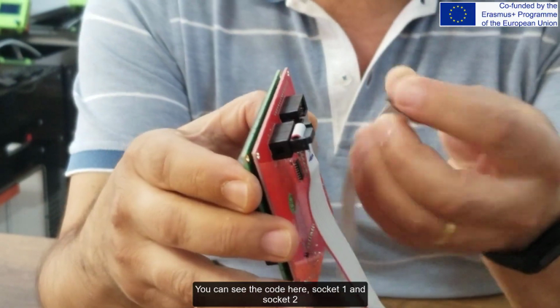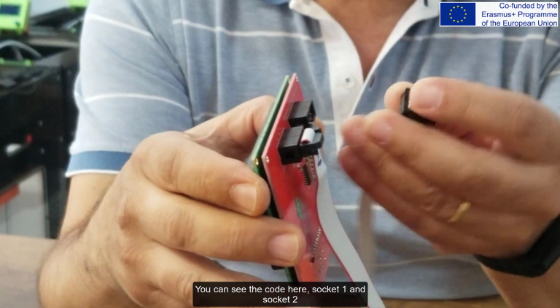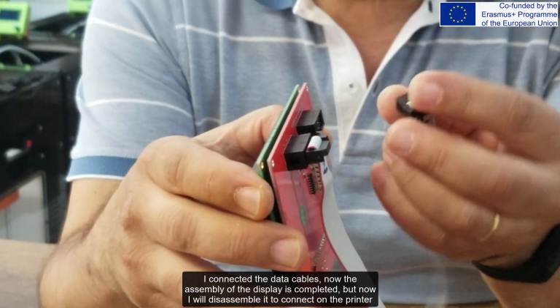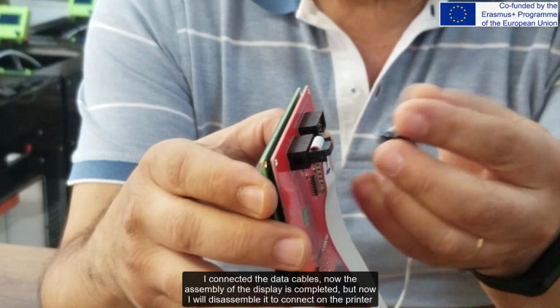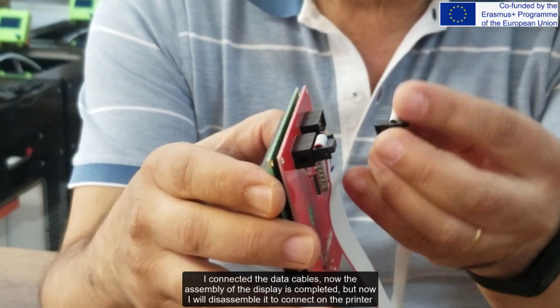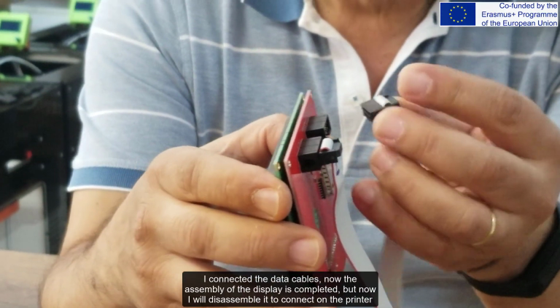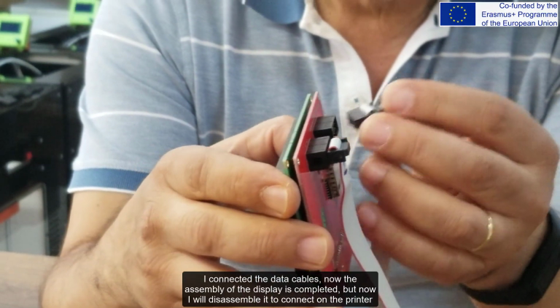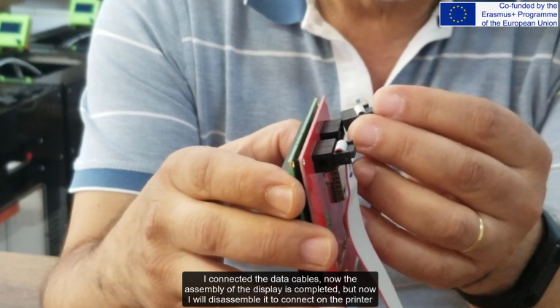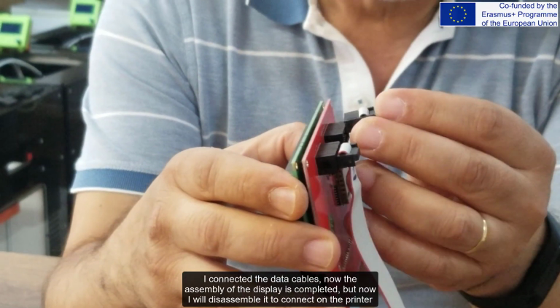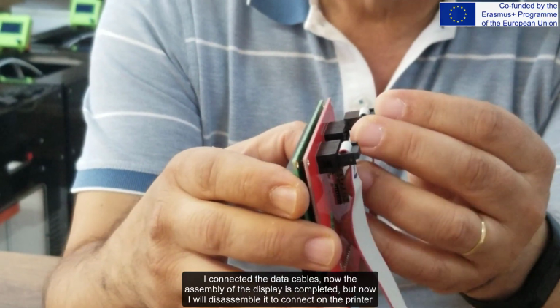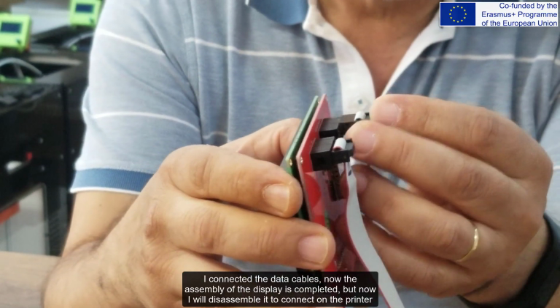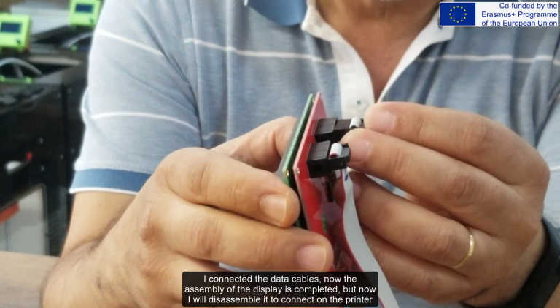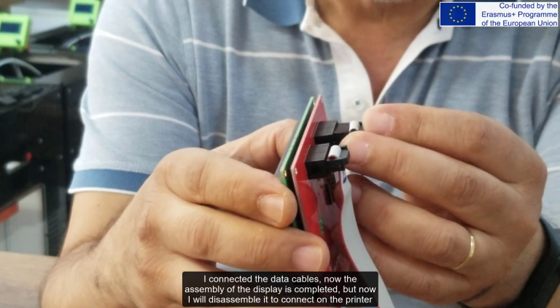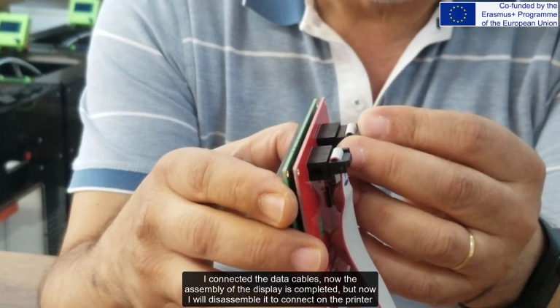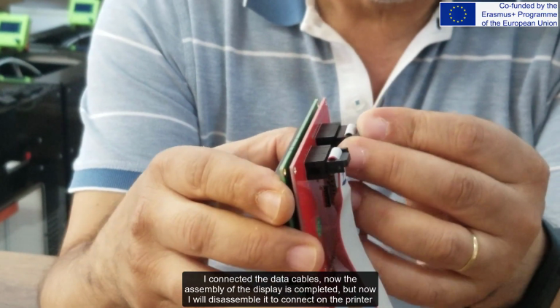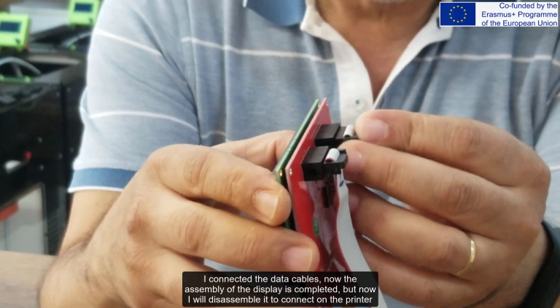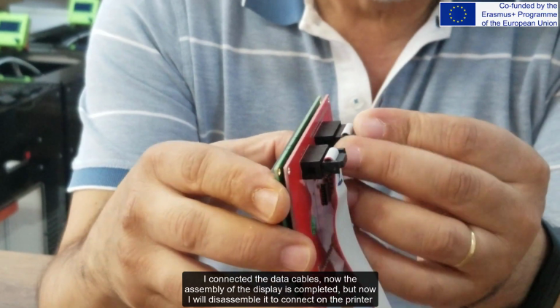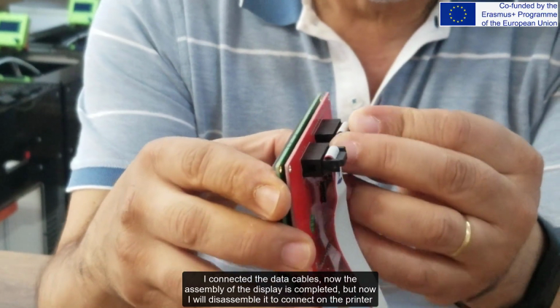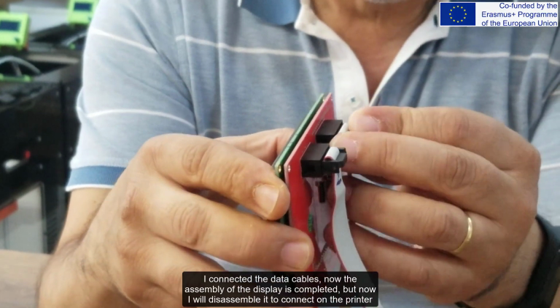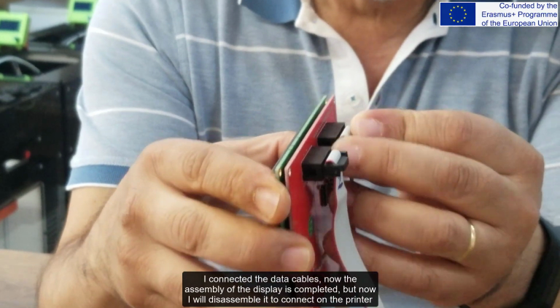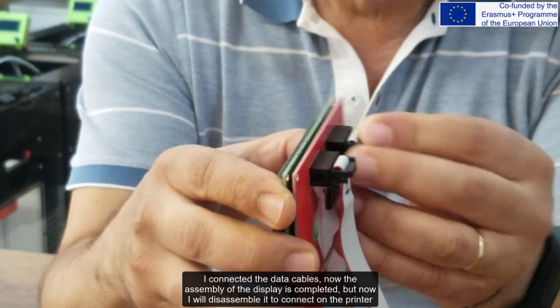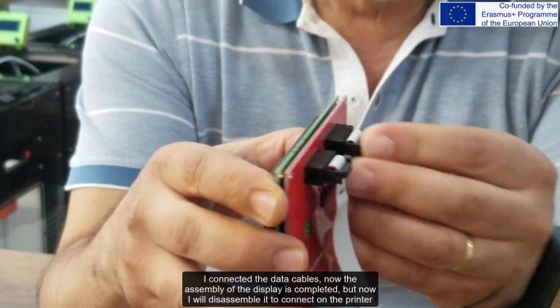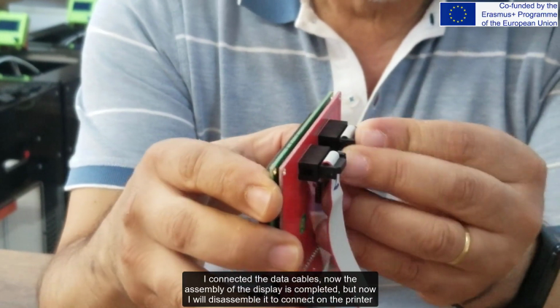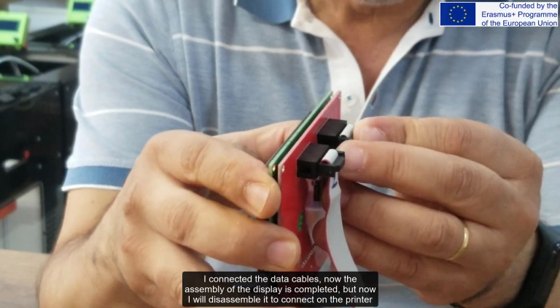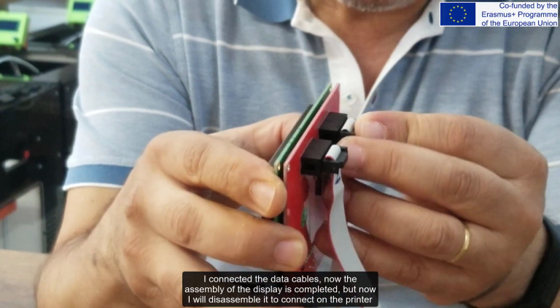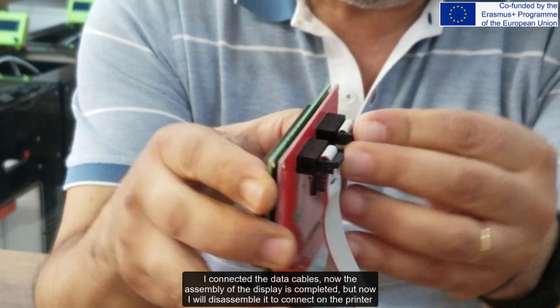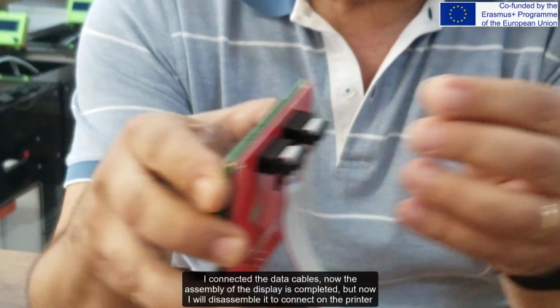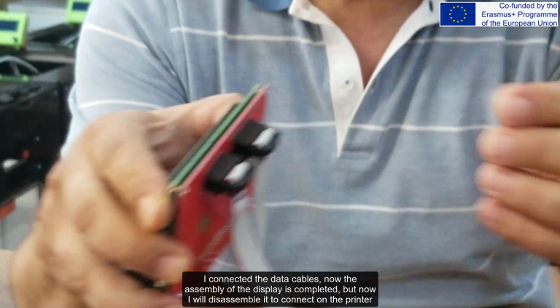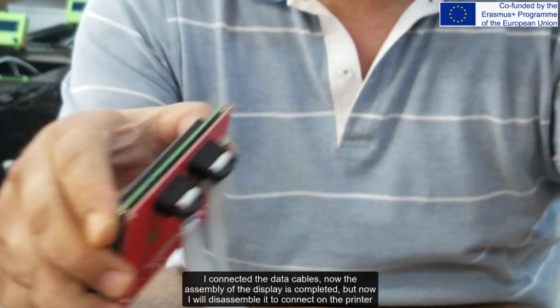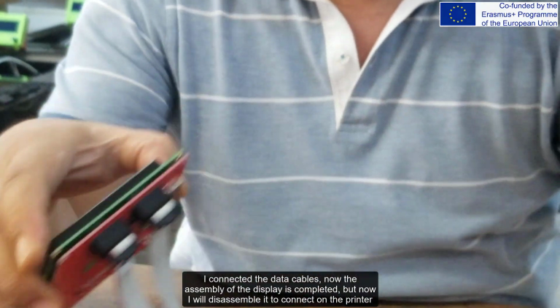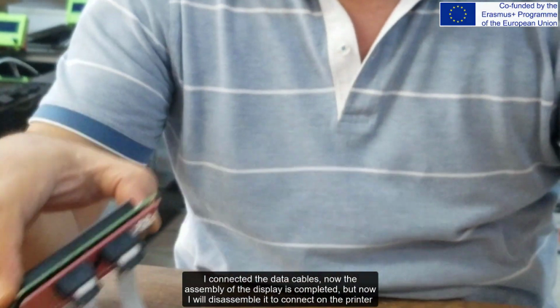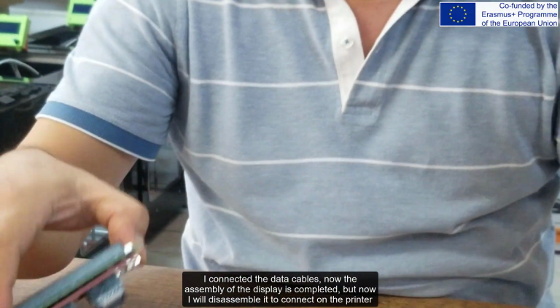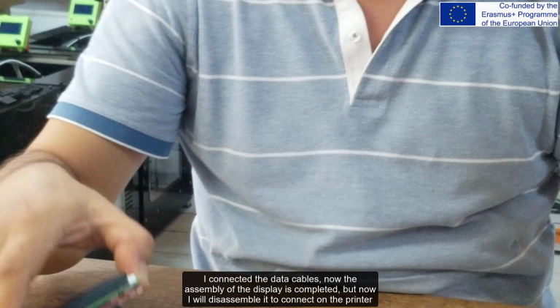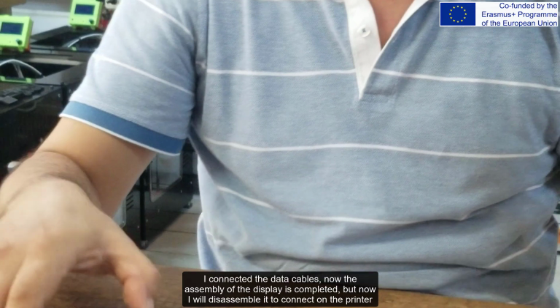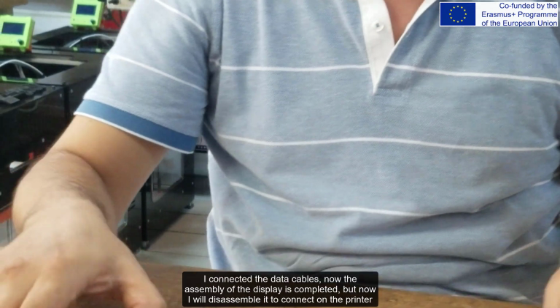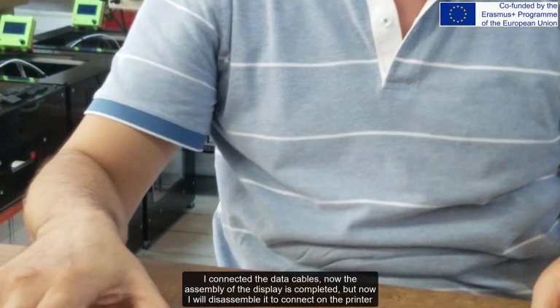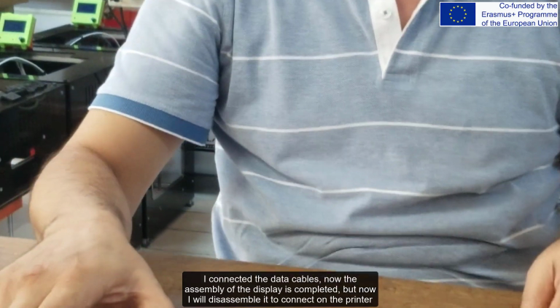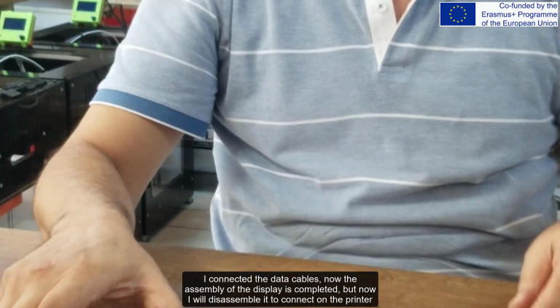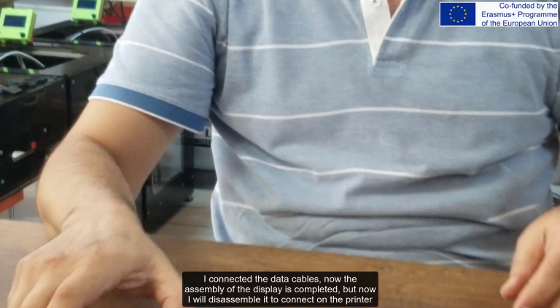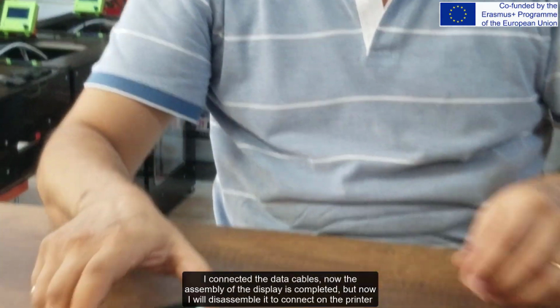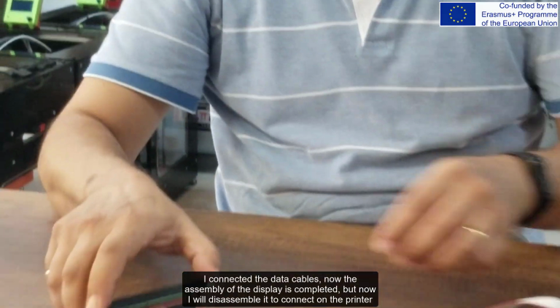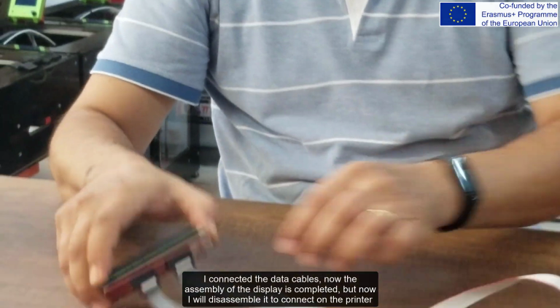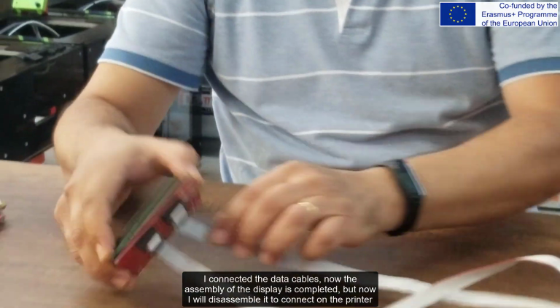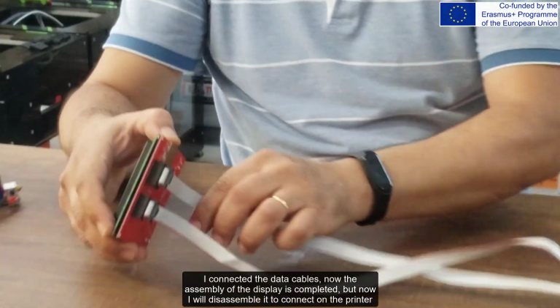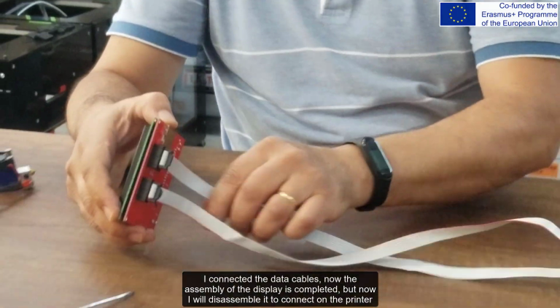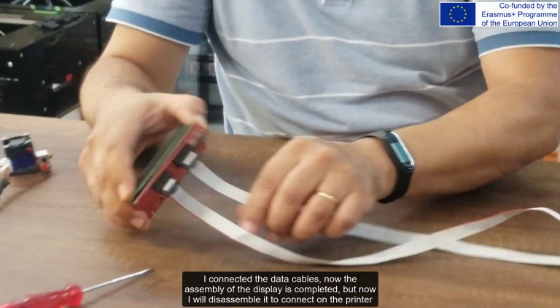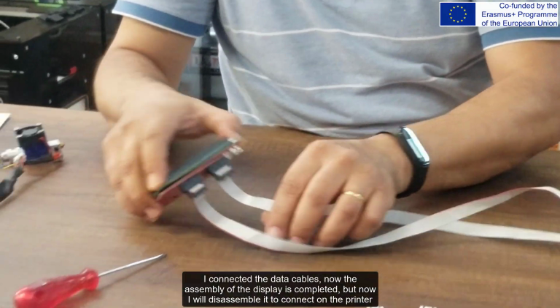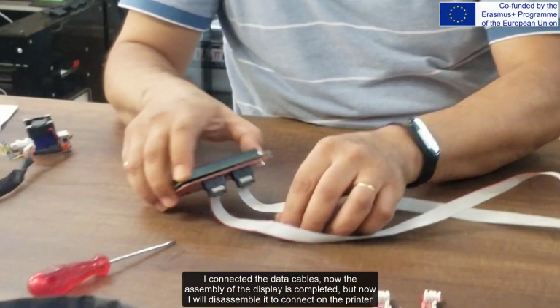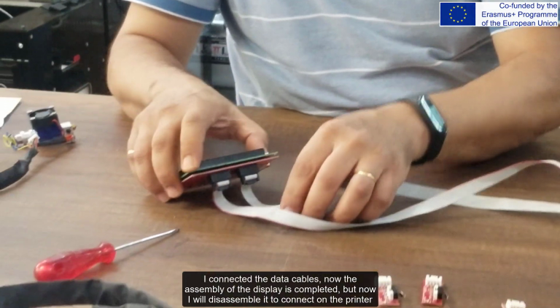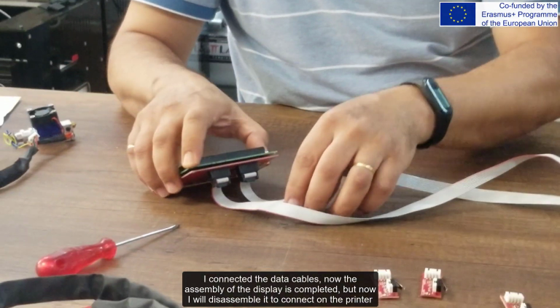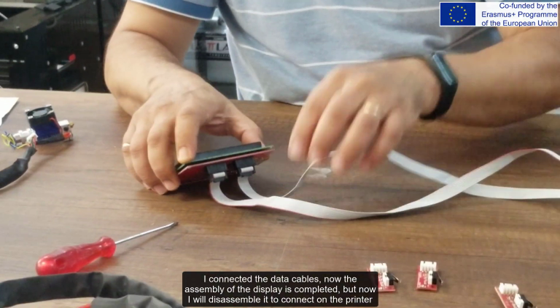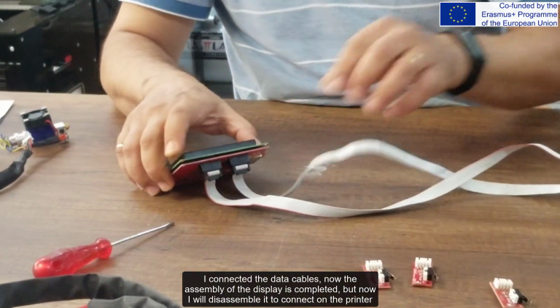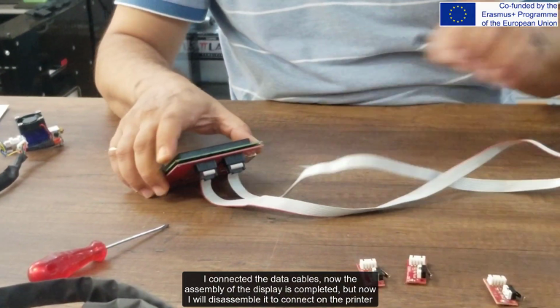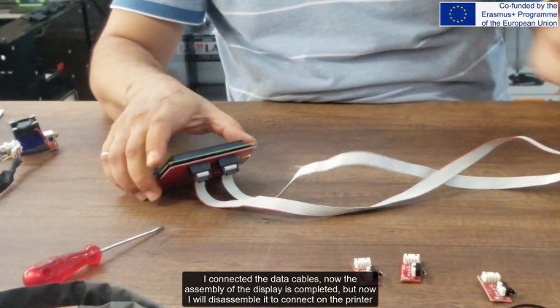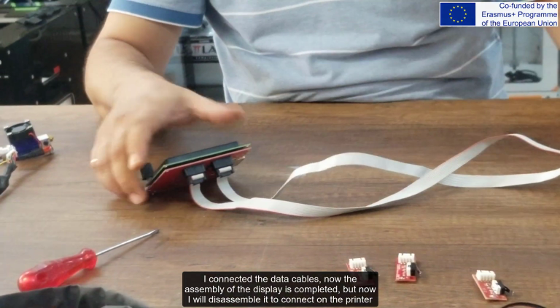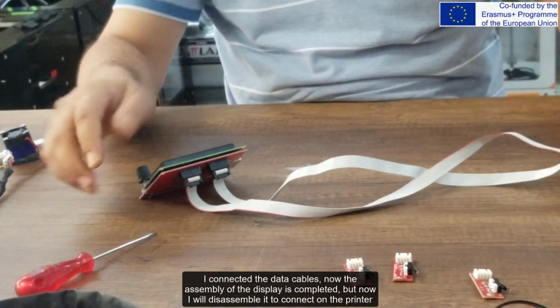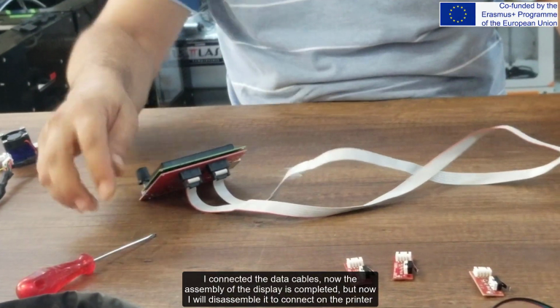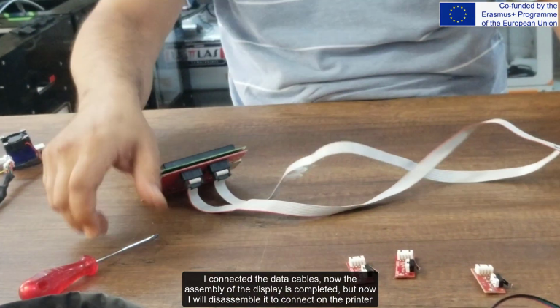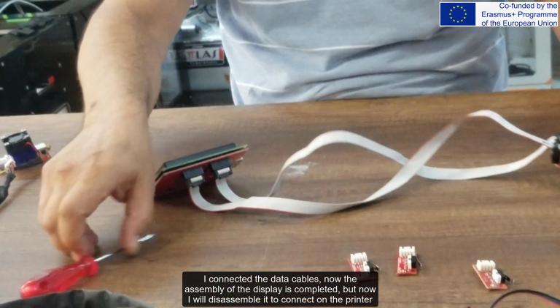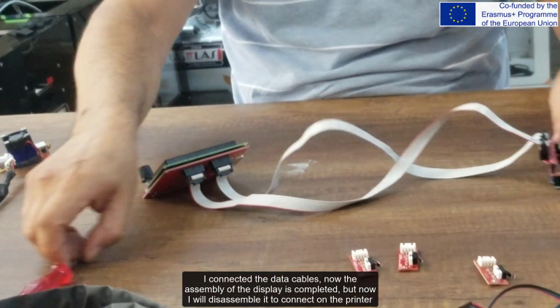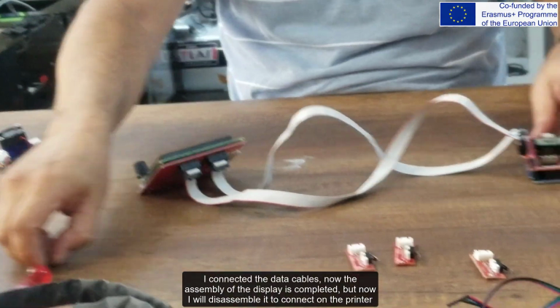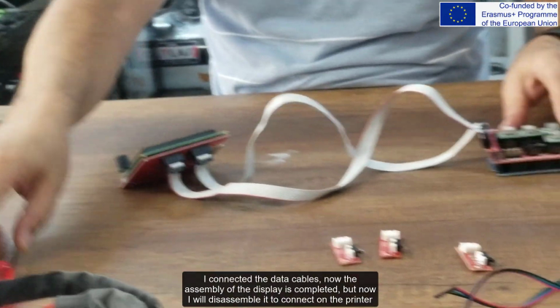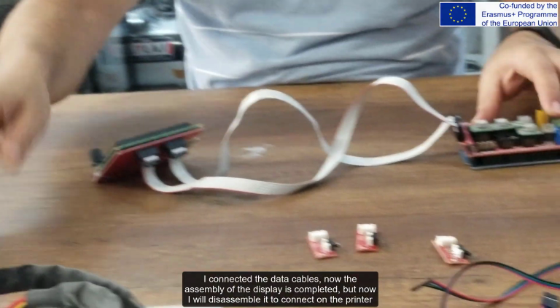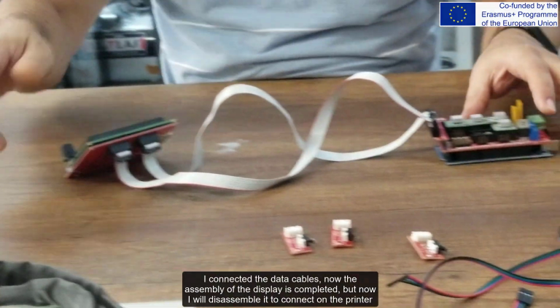I have connected the data cables and the assembly of the display is now completed. I will now disassemble it to connect it on the printer.